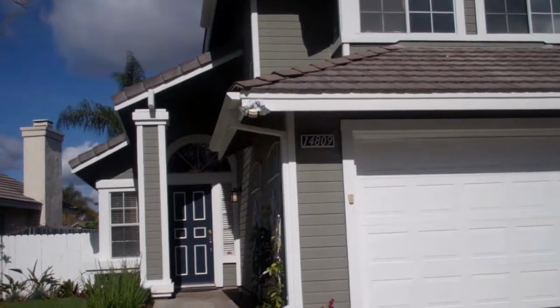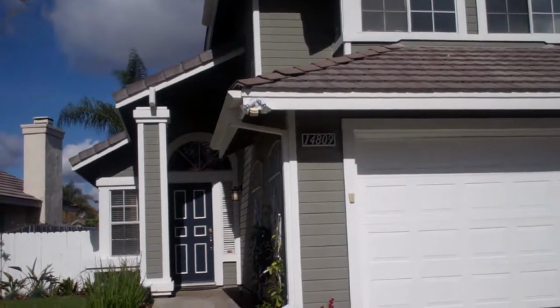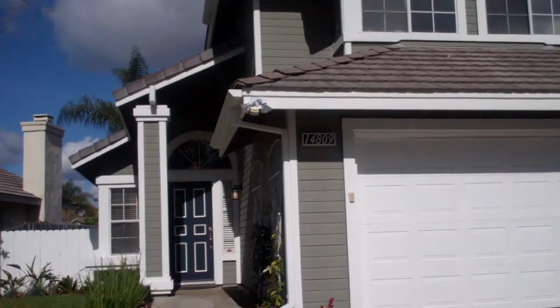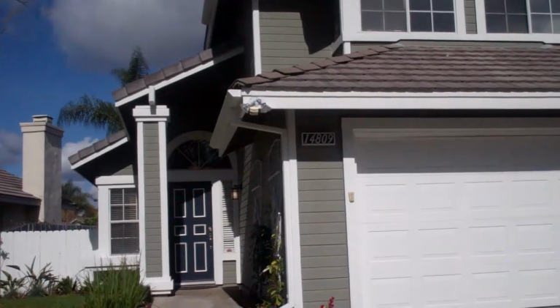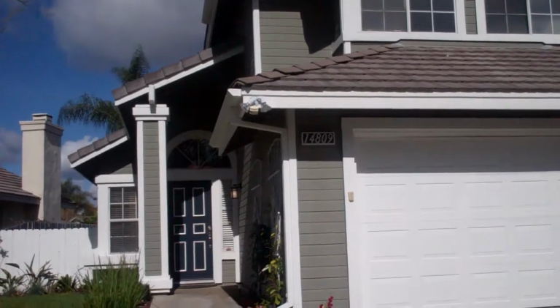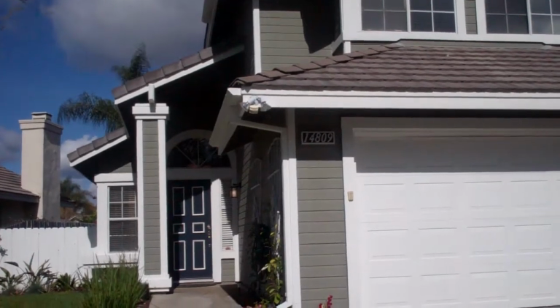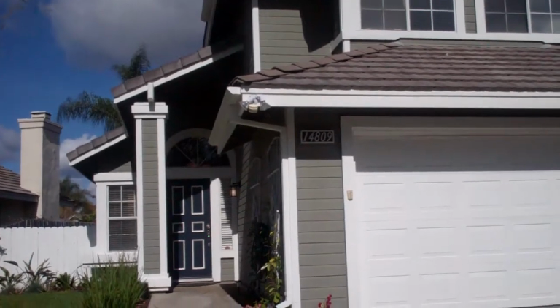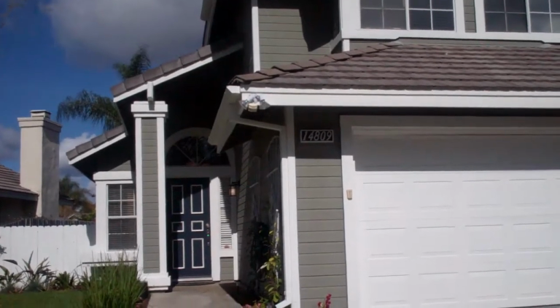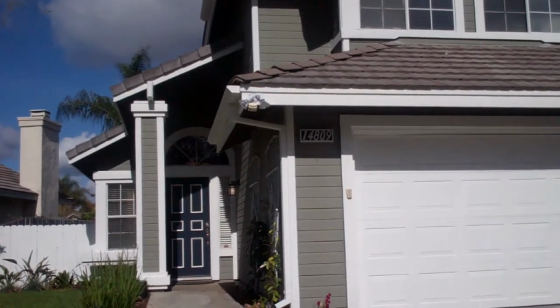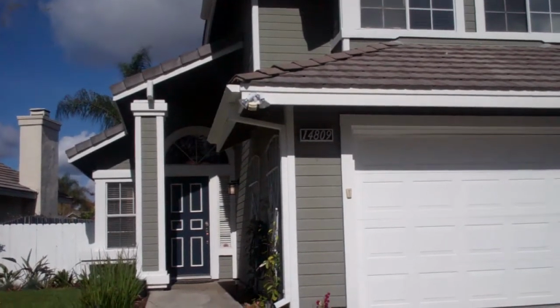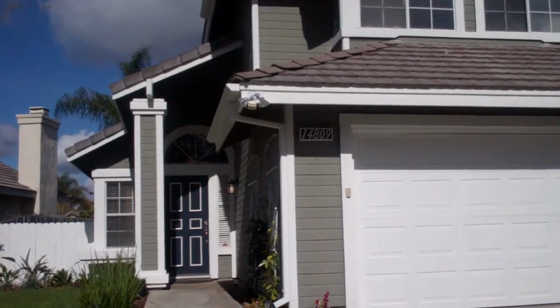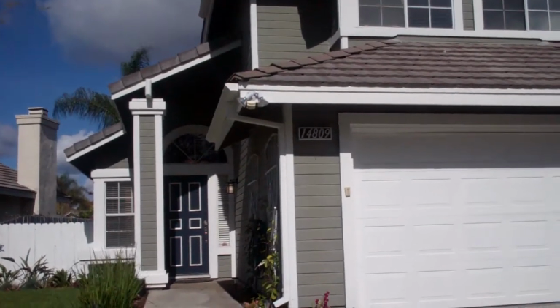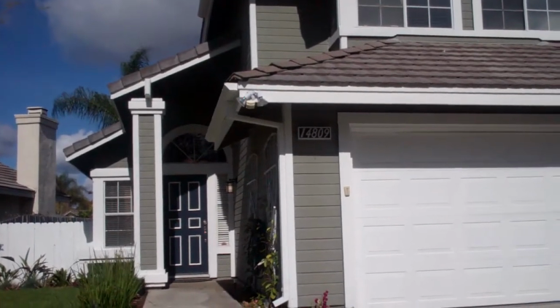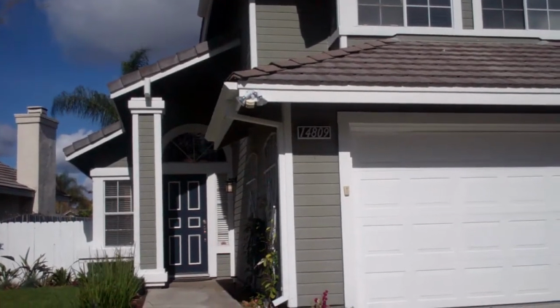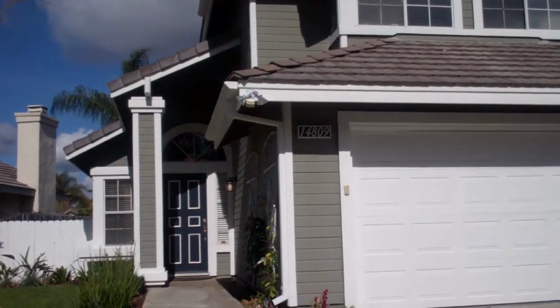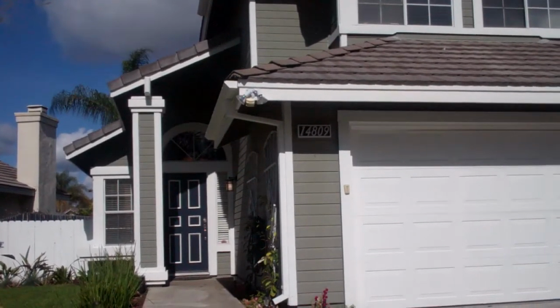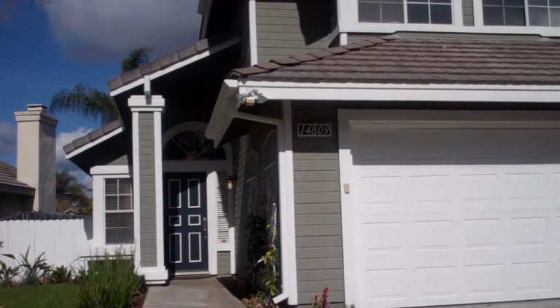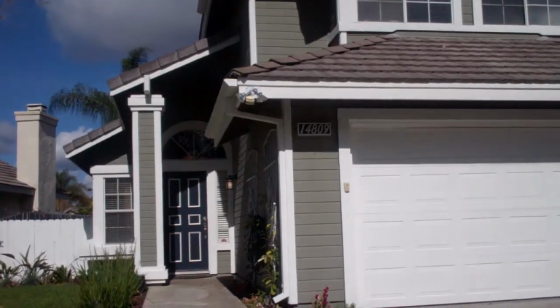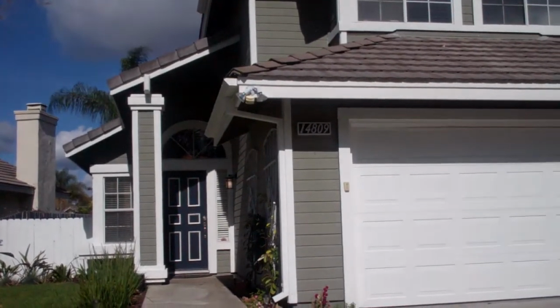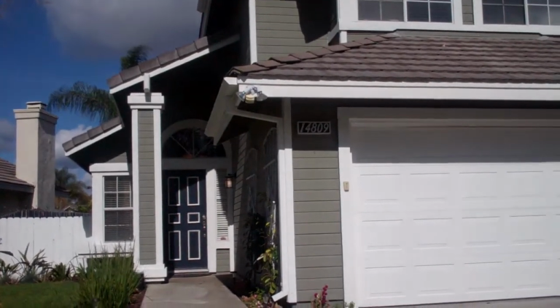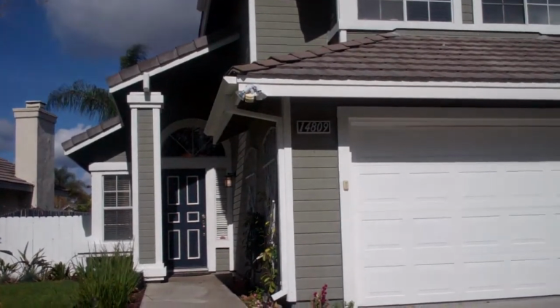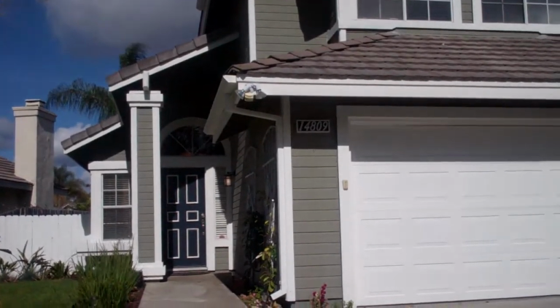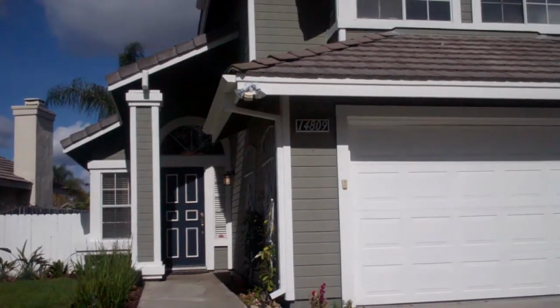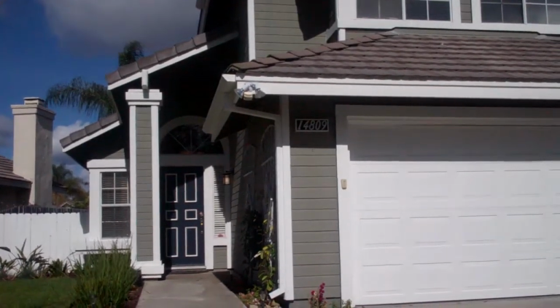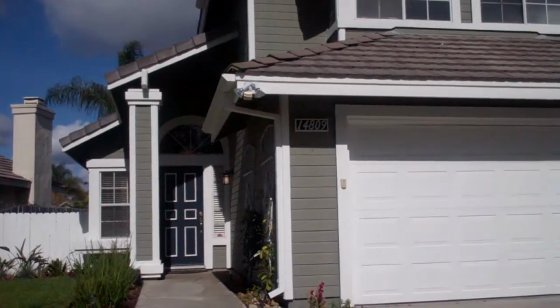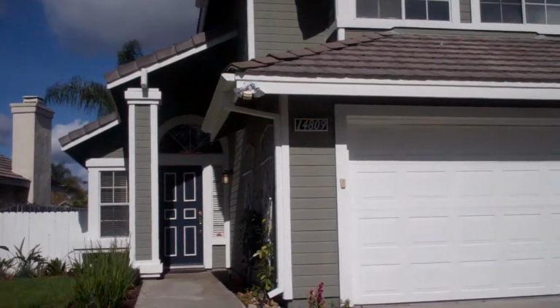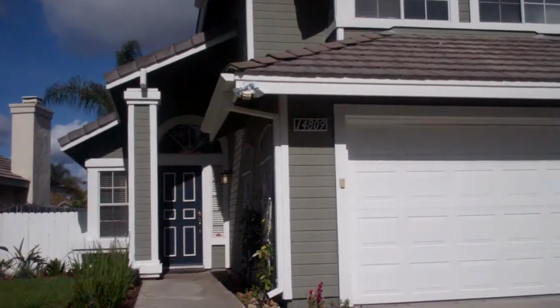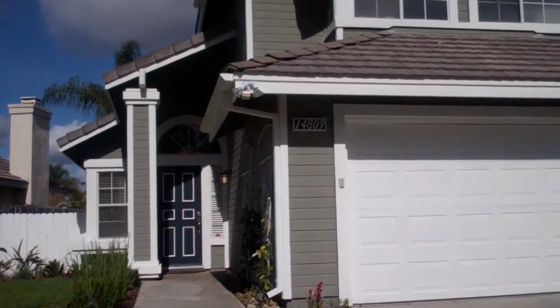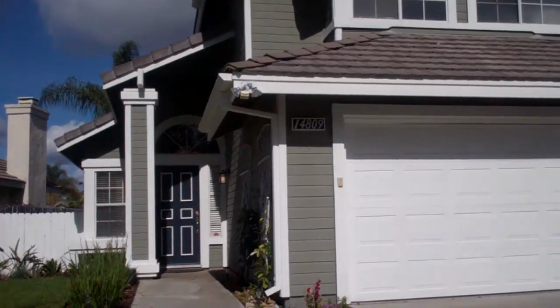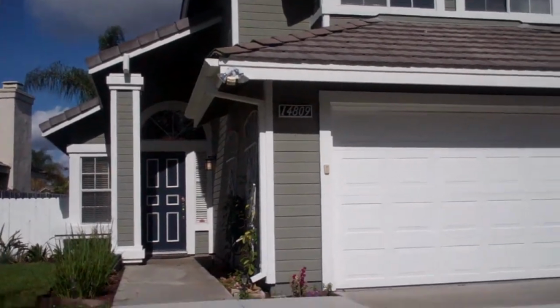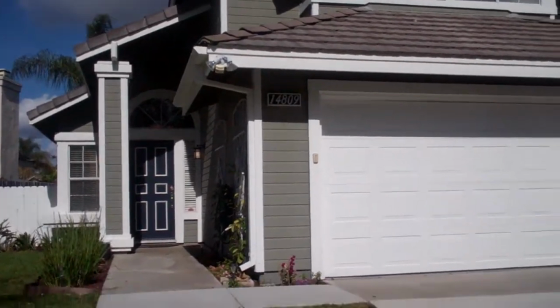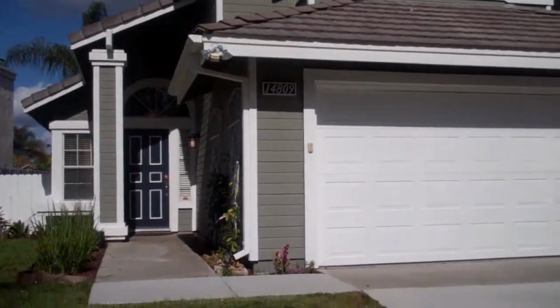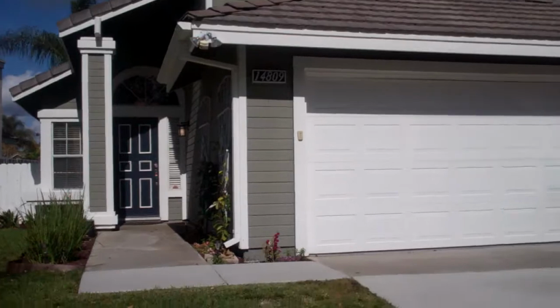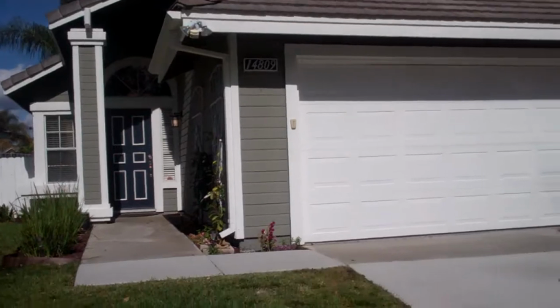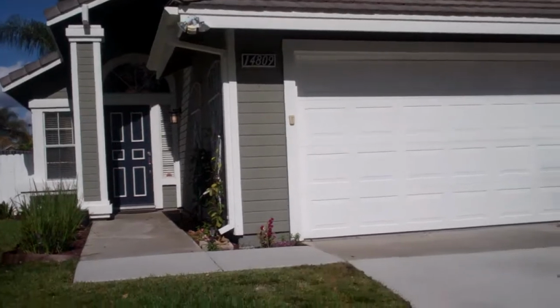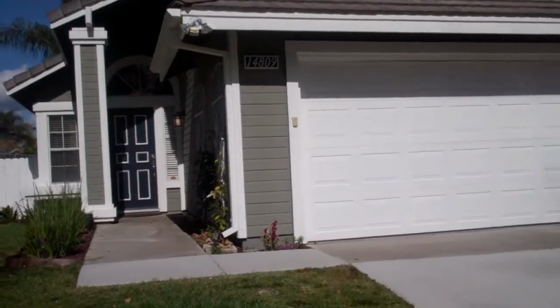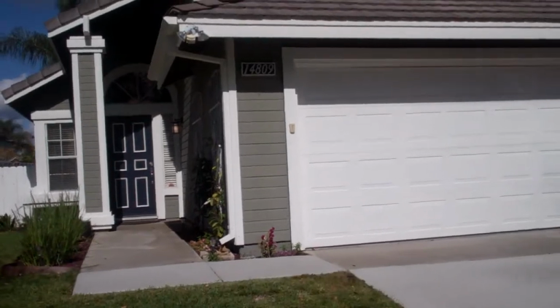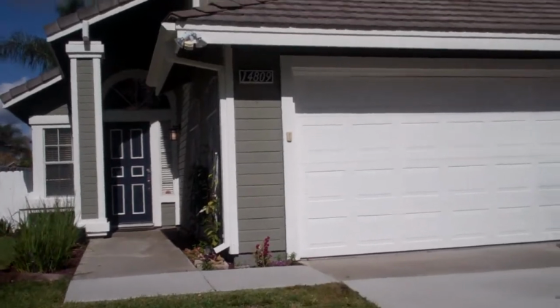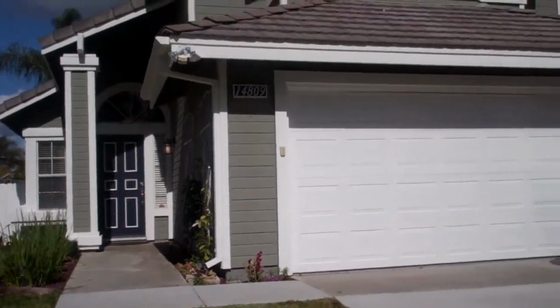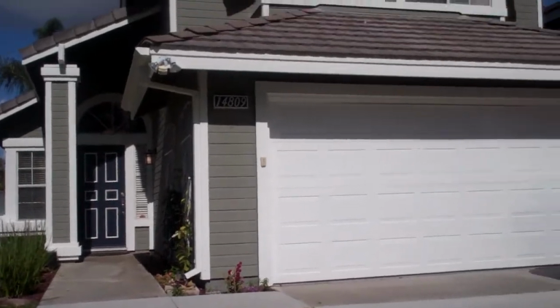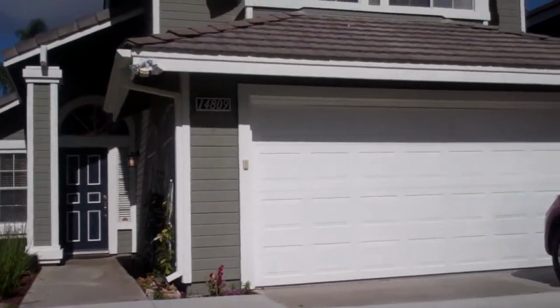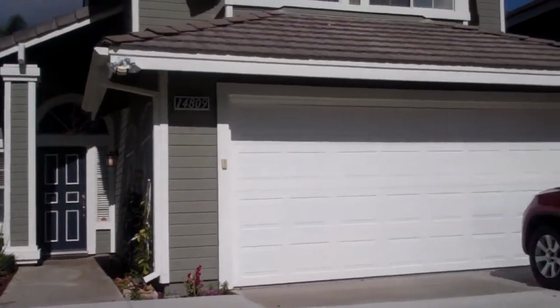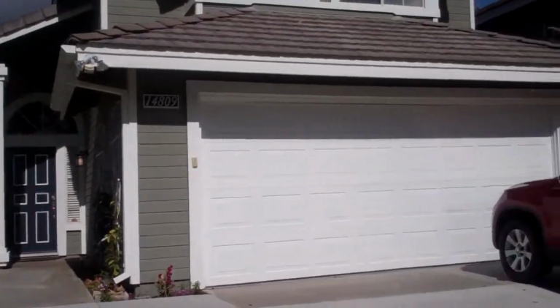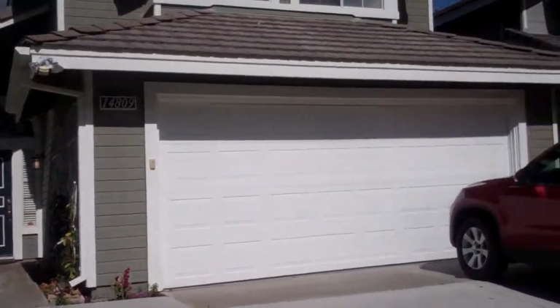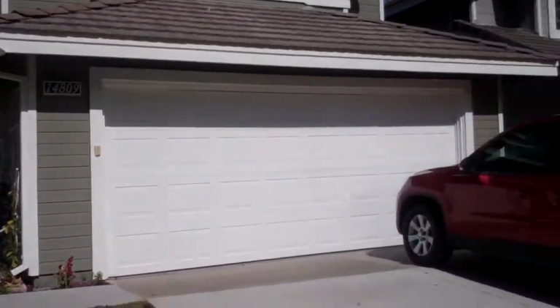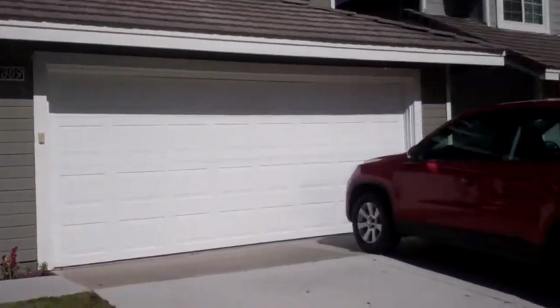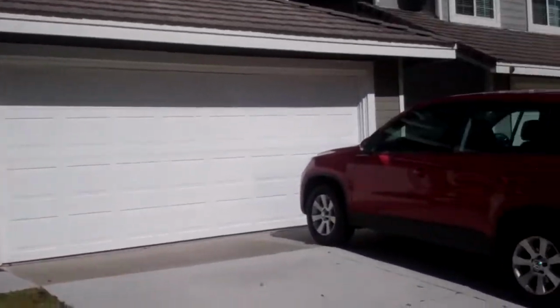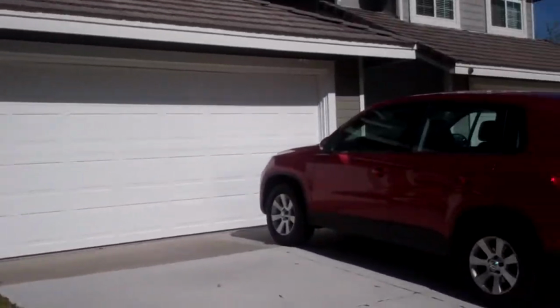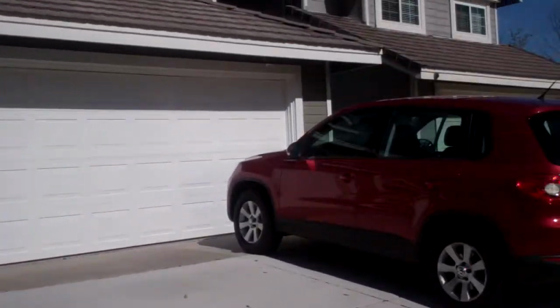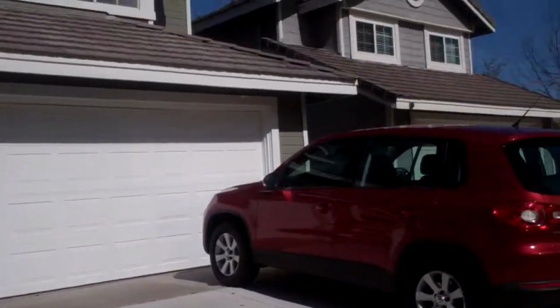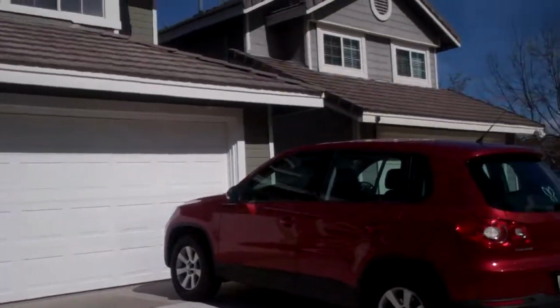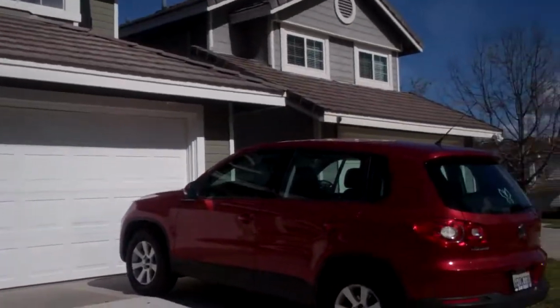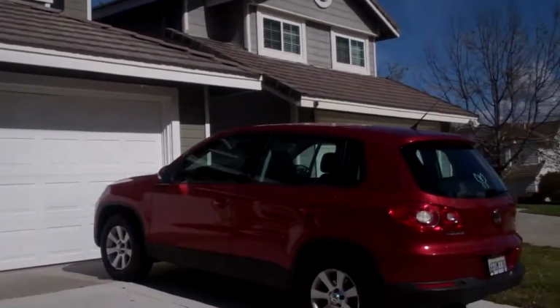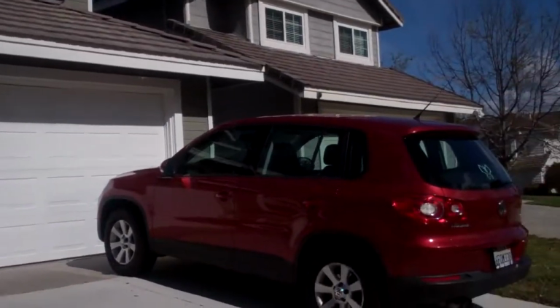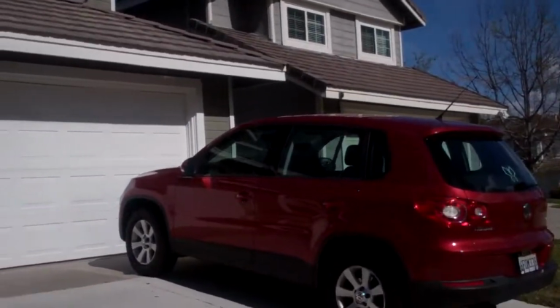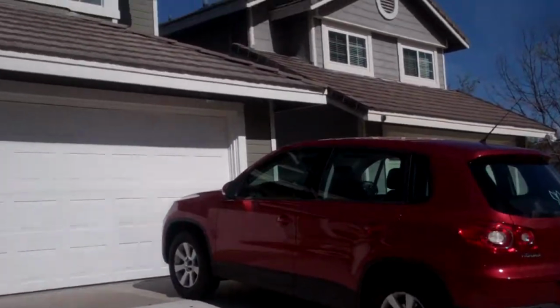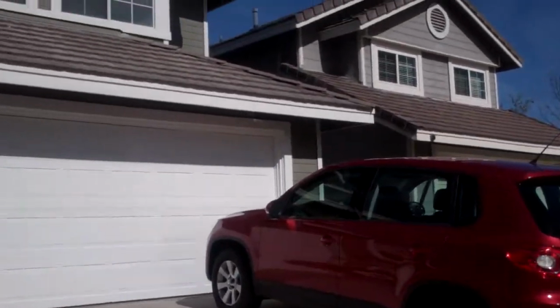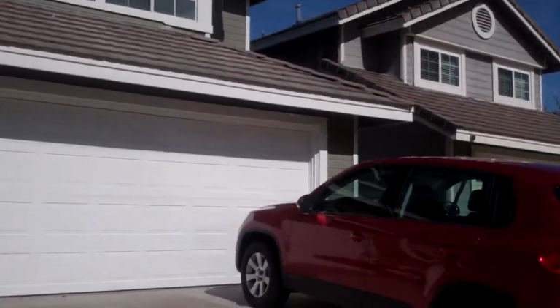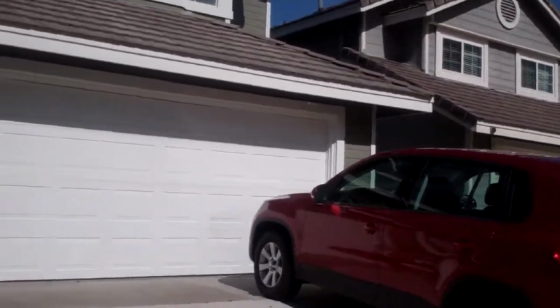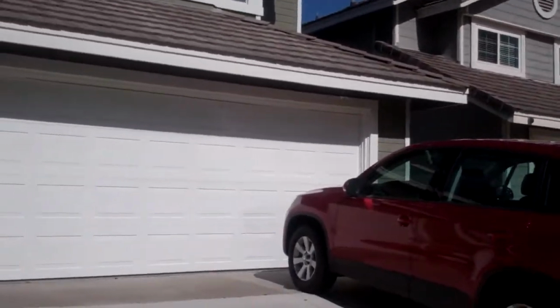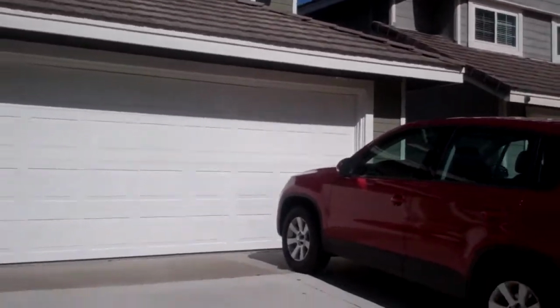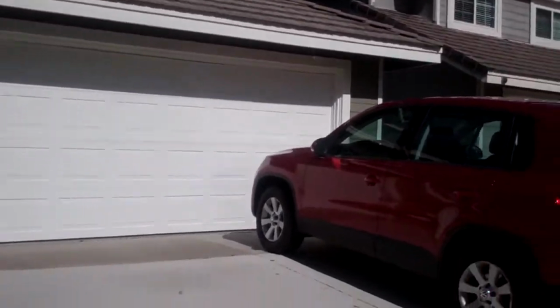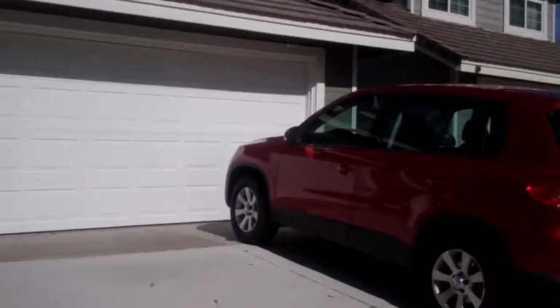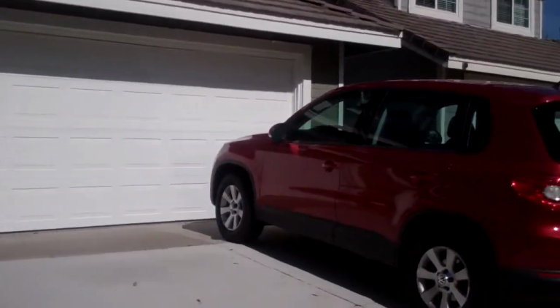Hi, I'm Linda Pastis with Next Stage Pacific Realty in San Diego. Today I am checking out a house. We're going to be listing it today.